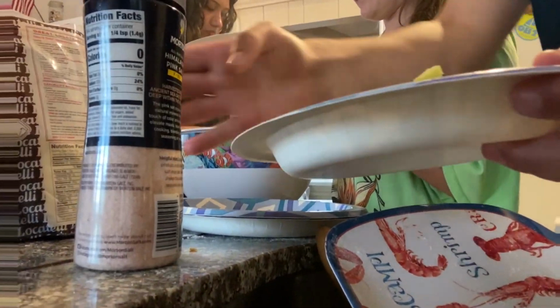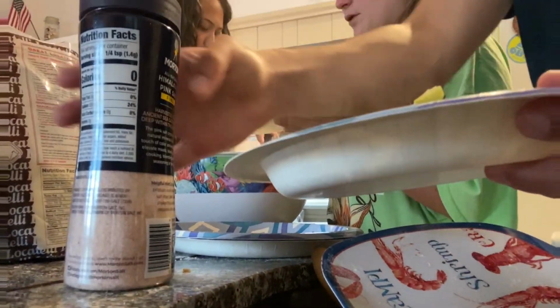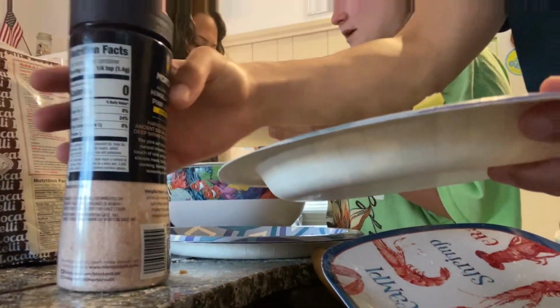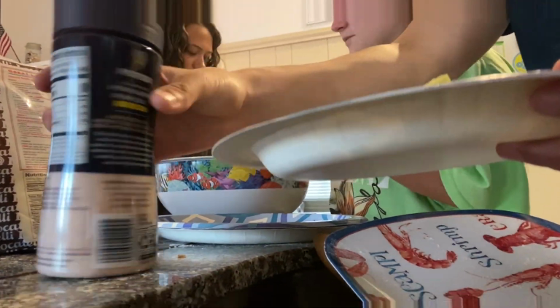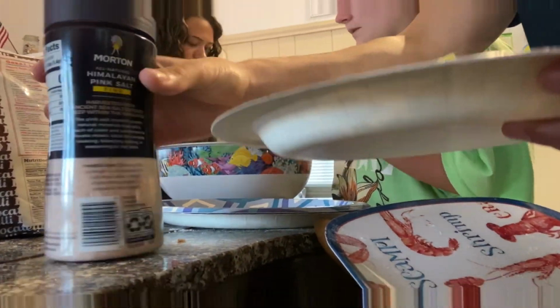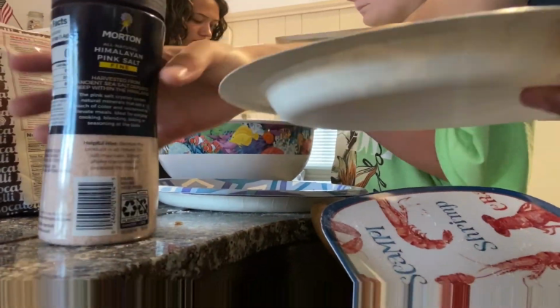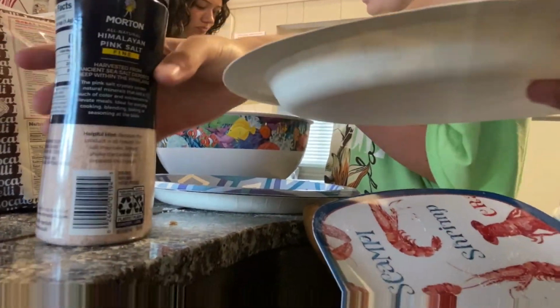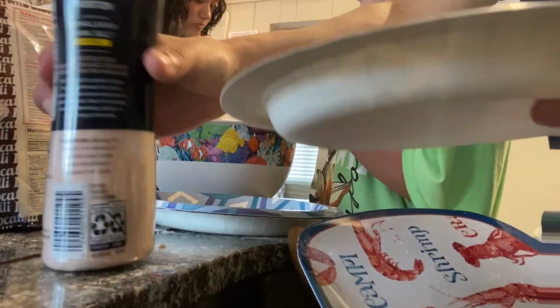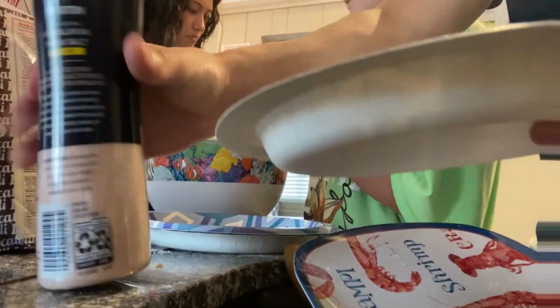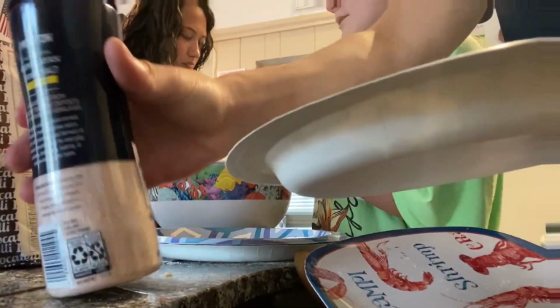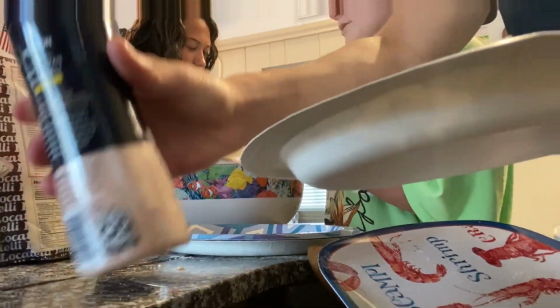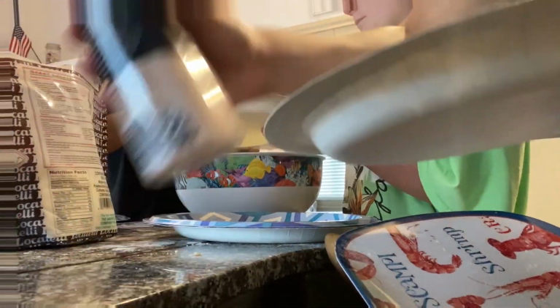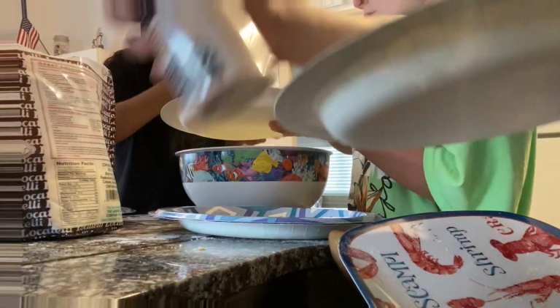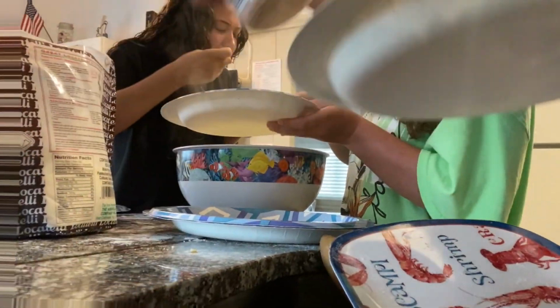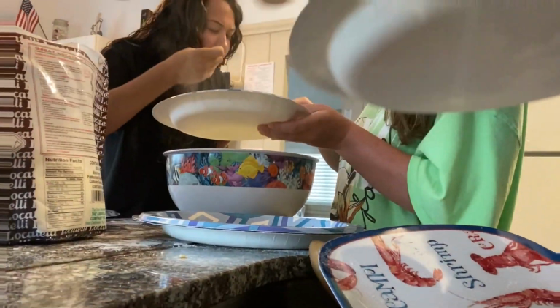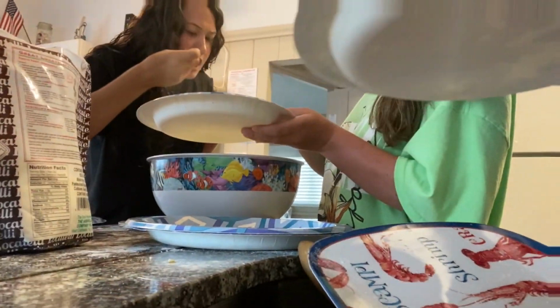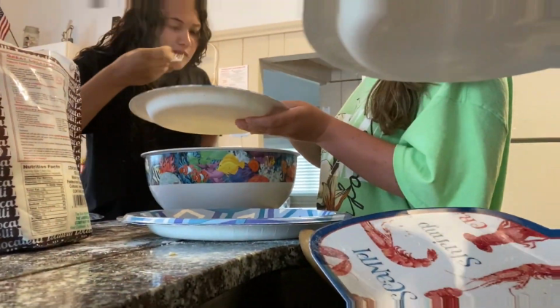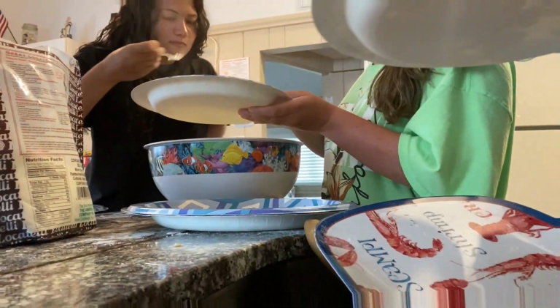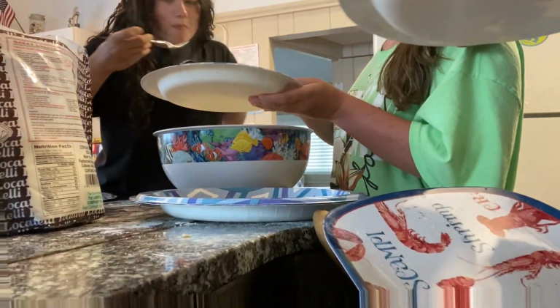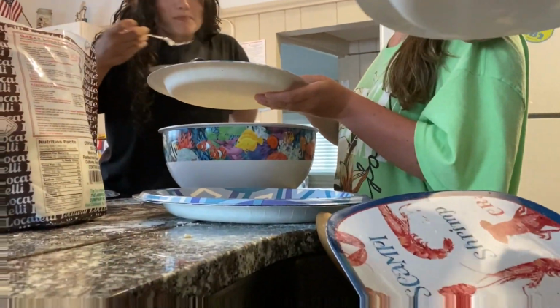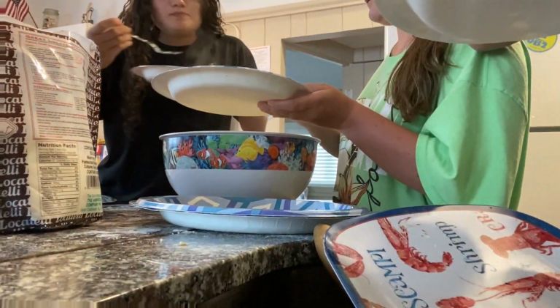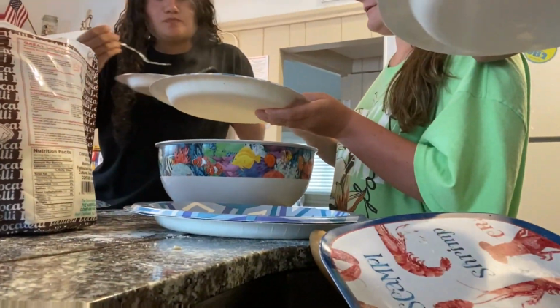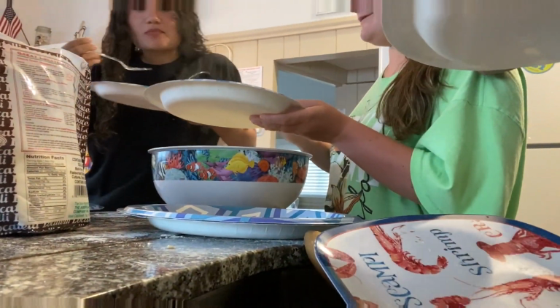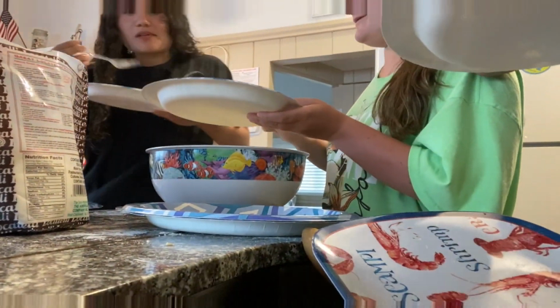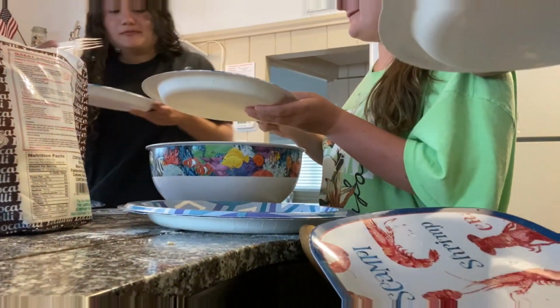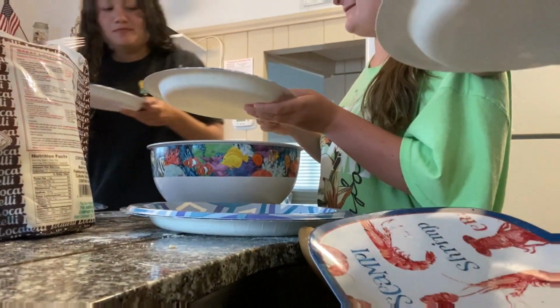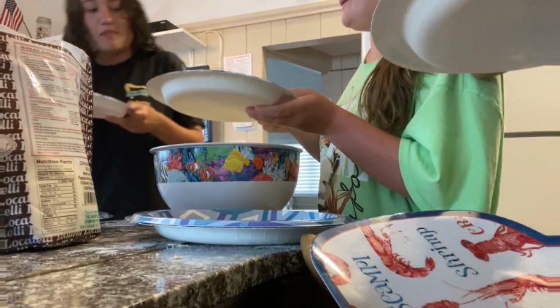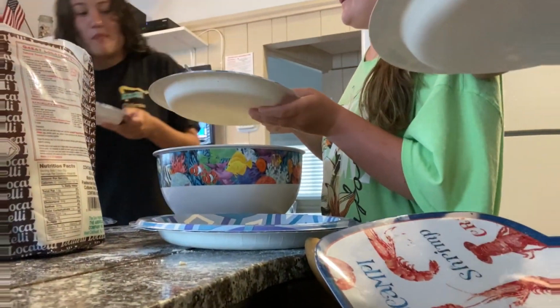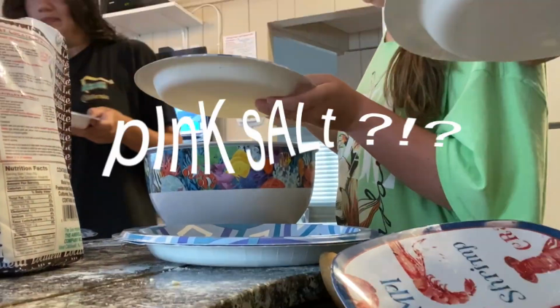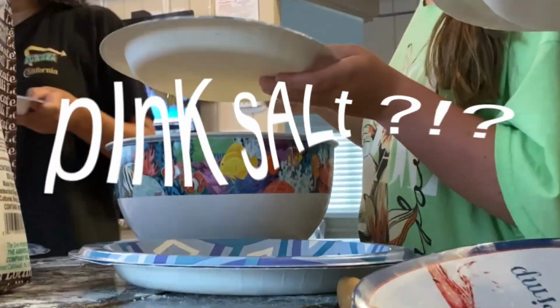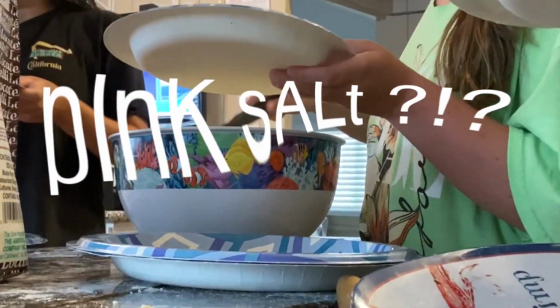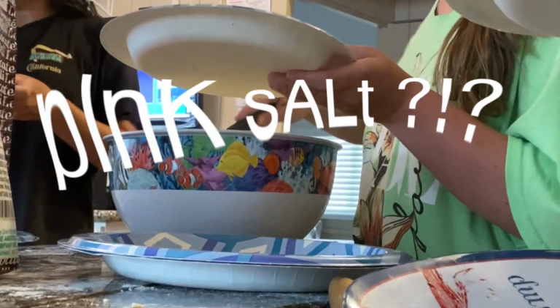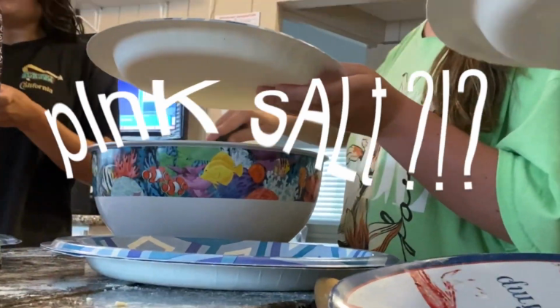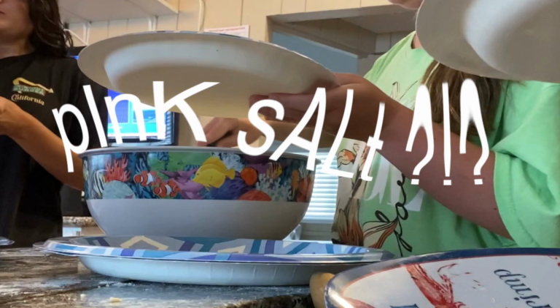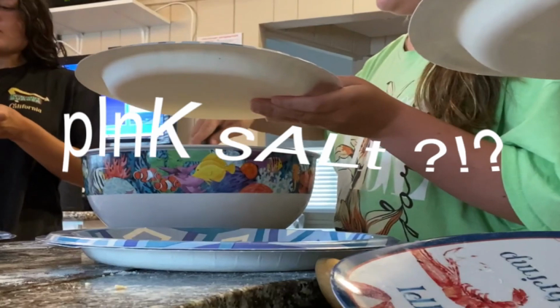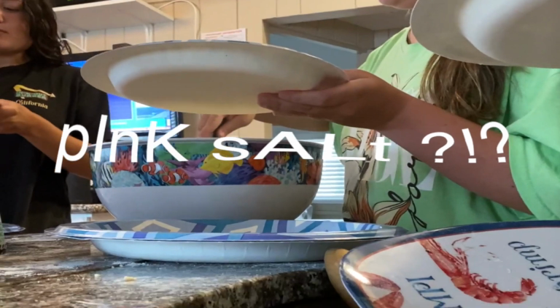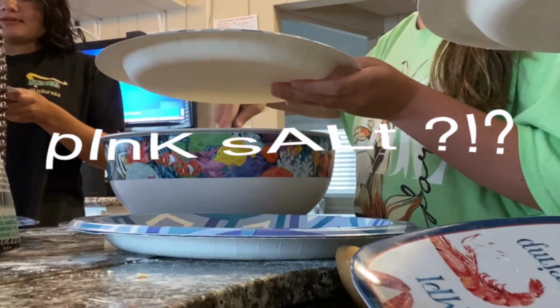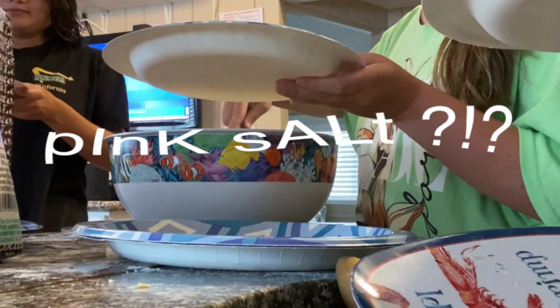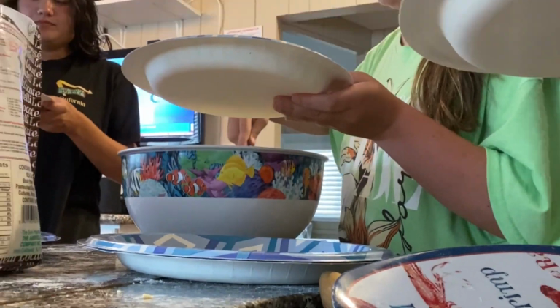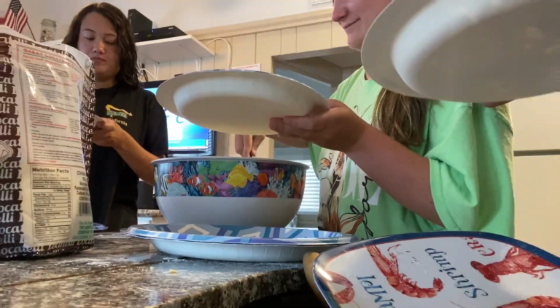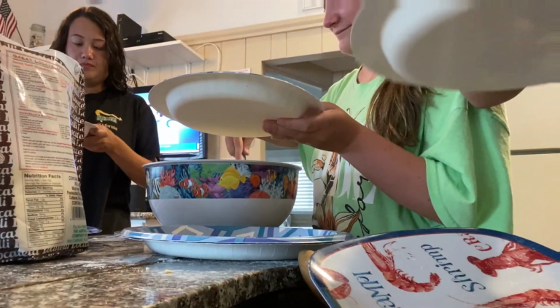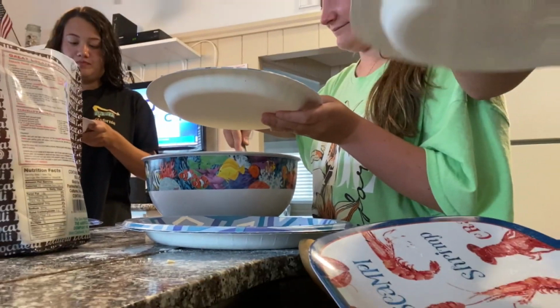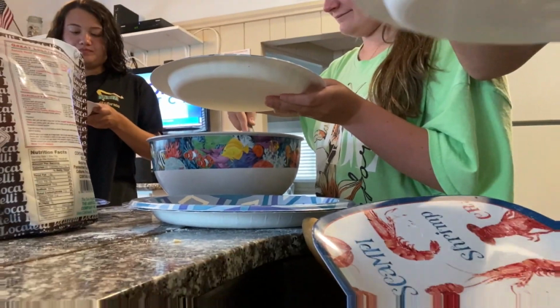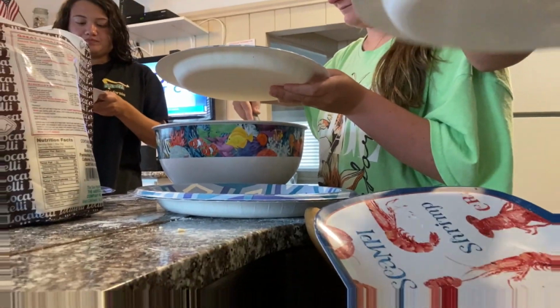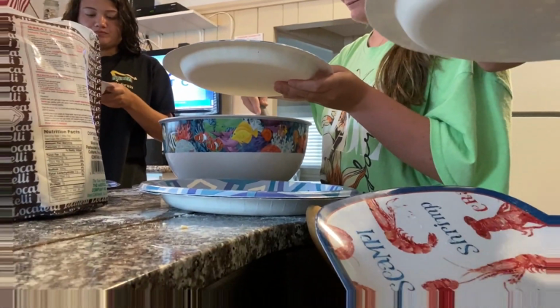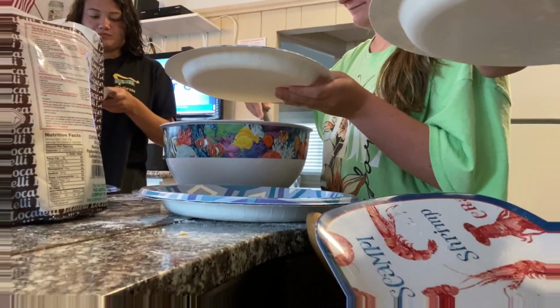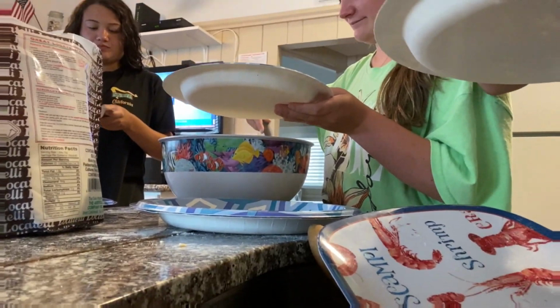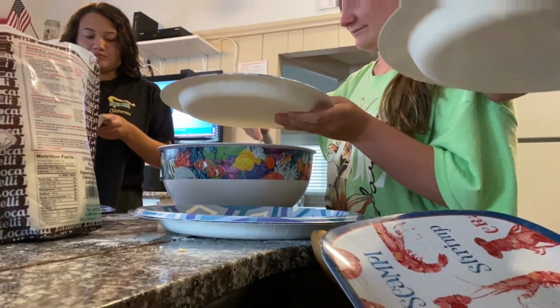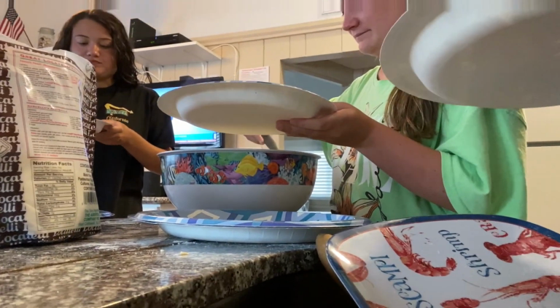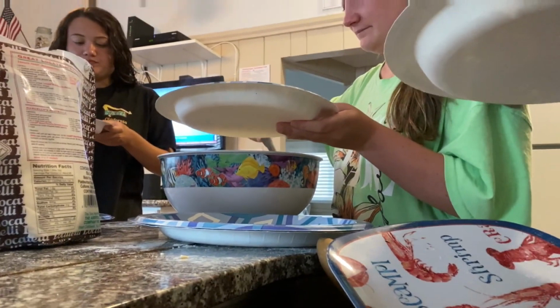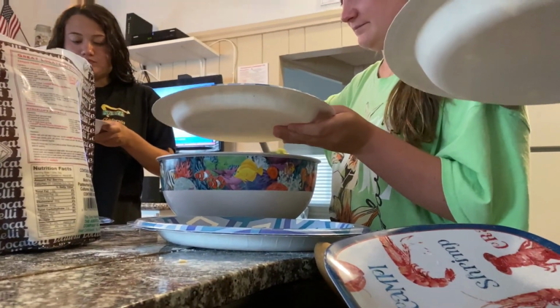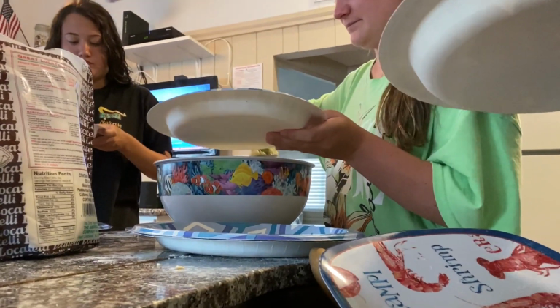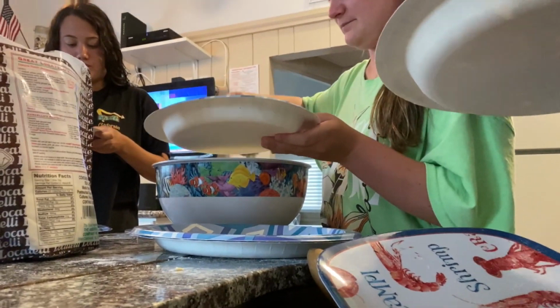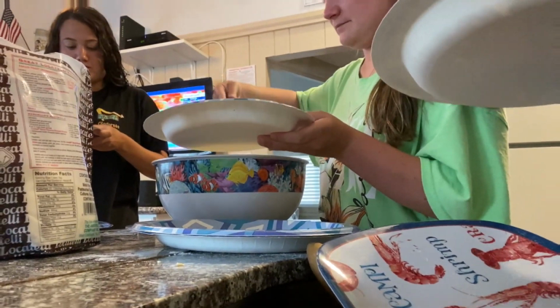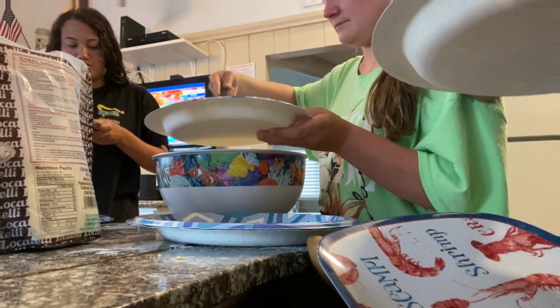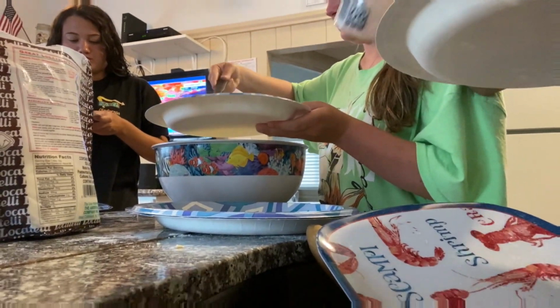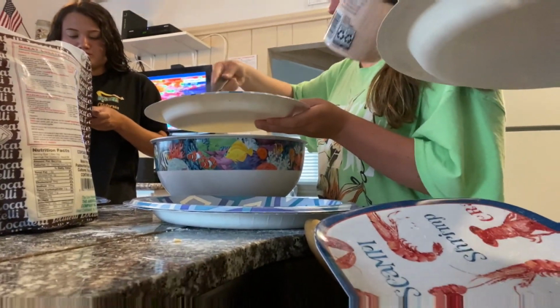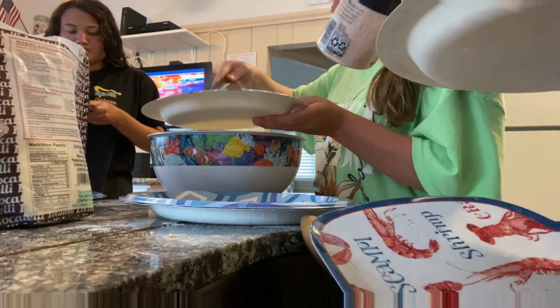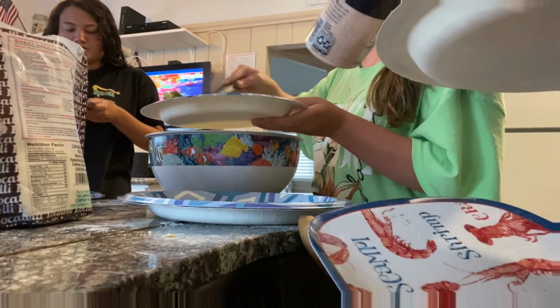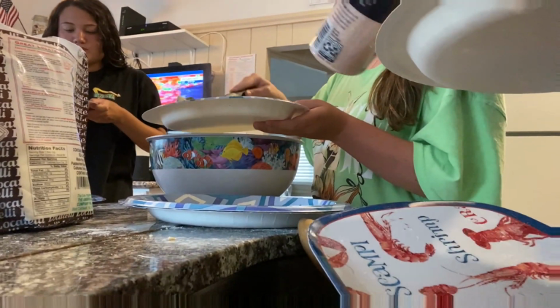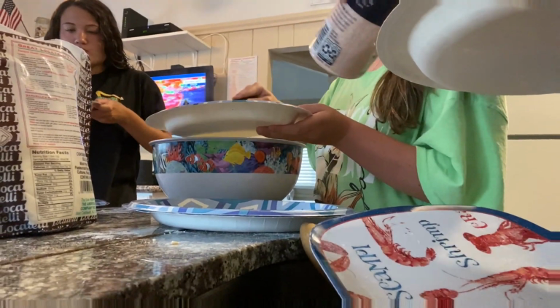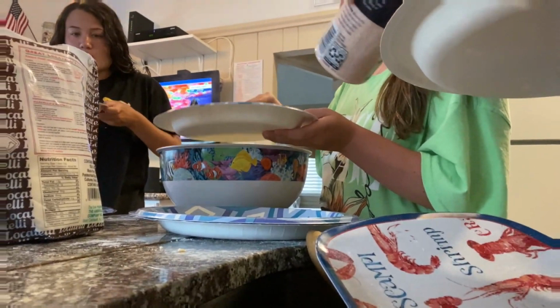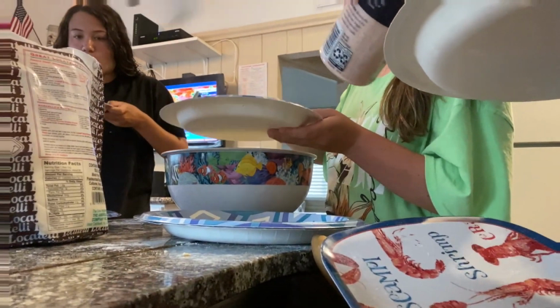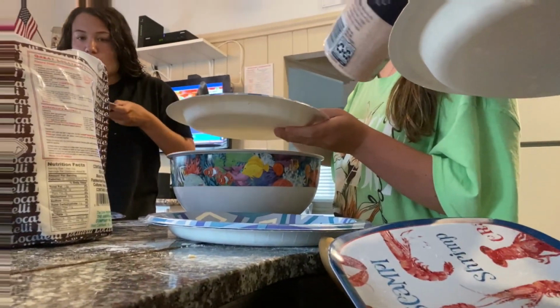You guys want broth? There's broth here. Pink salt? He had too much wine — that's water.